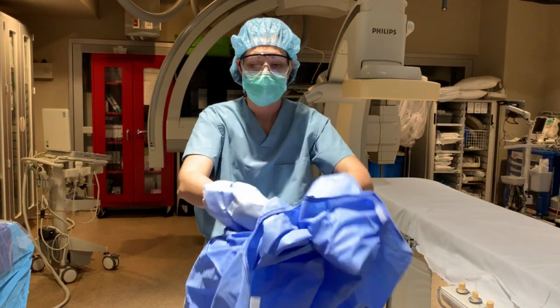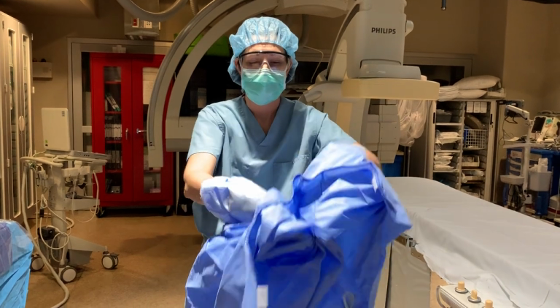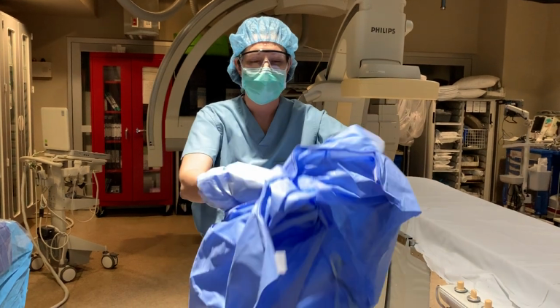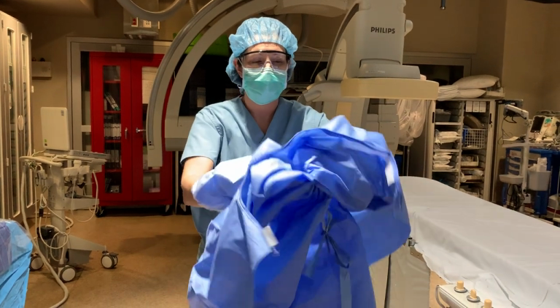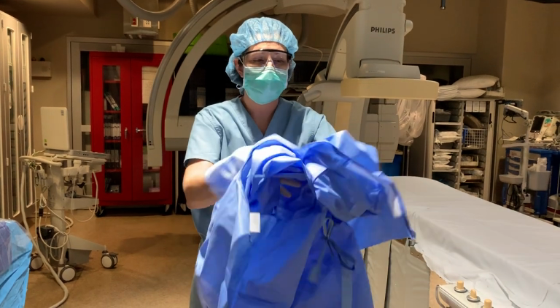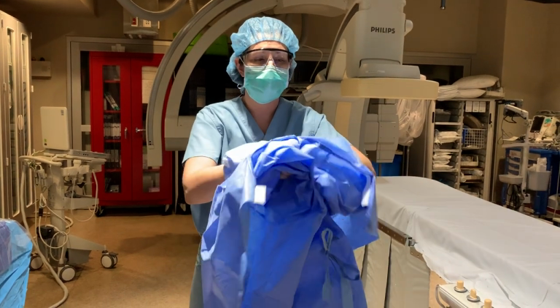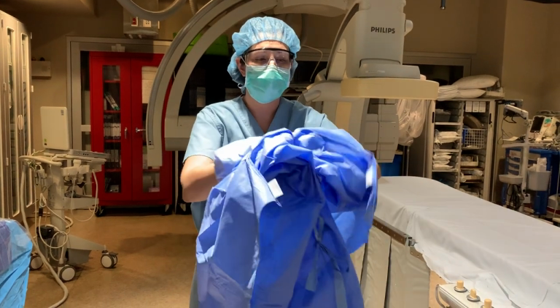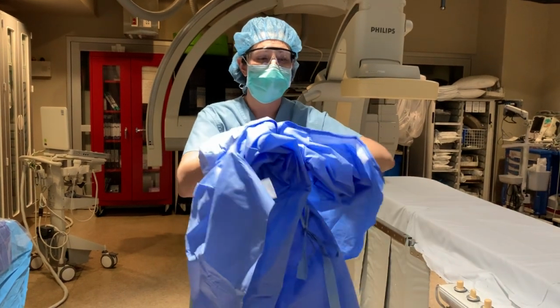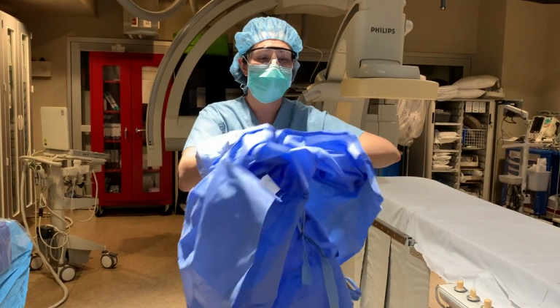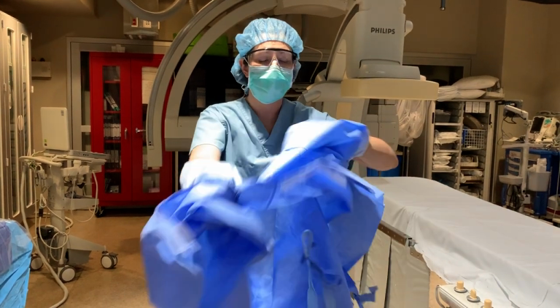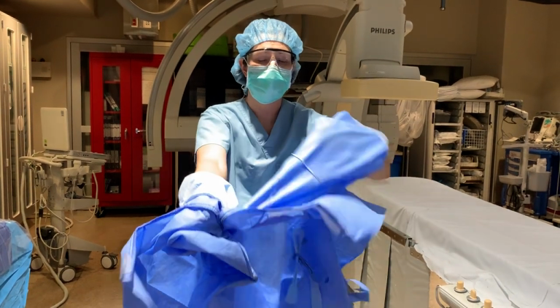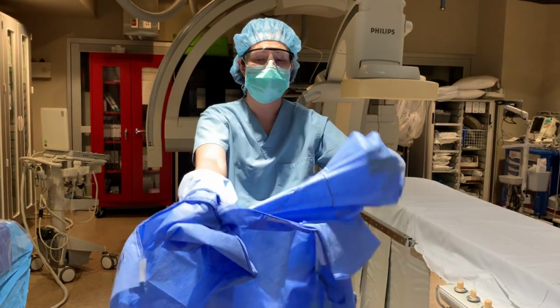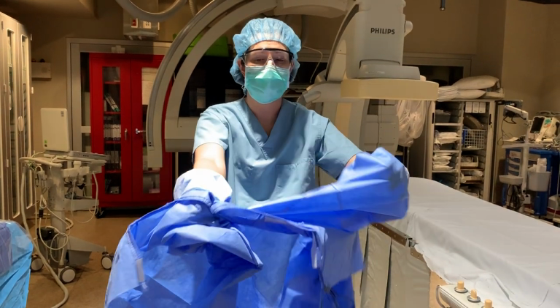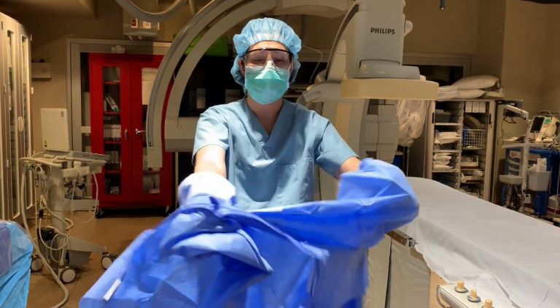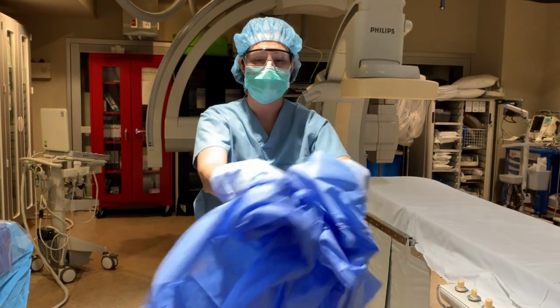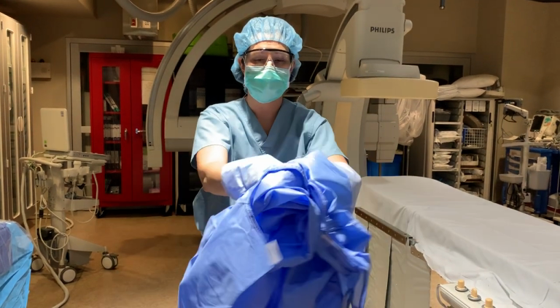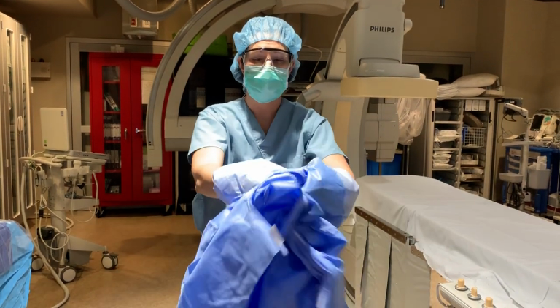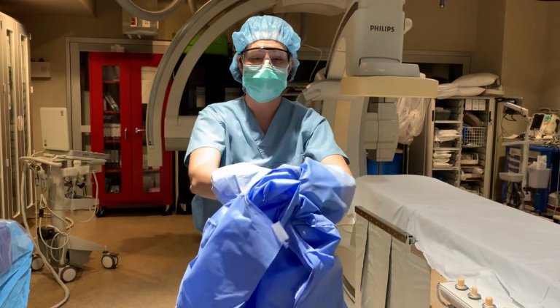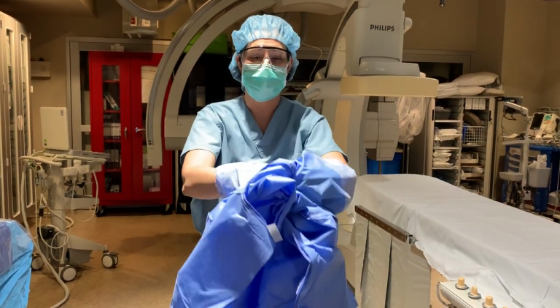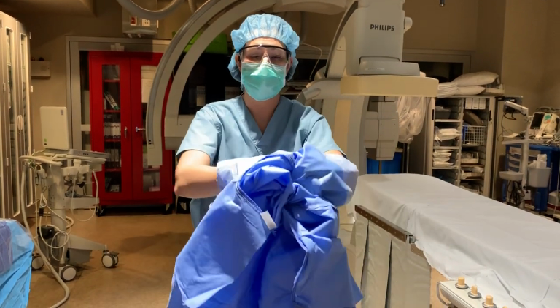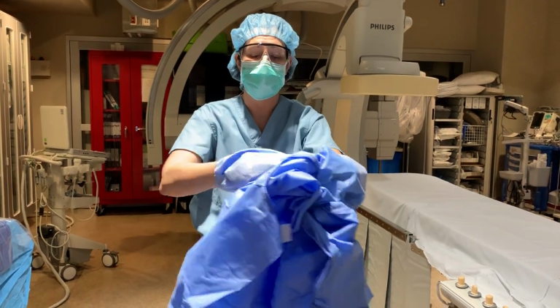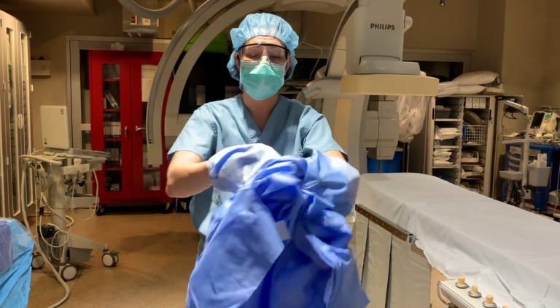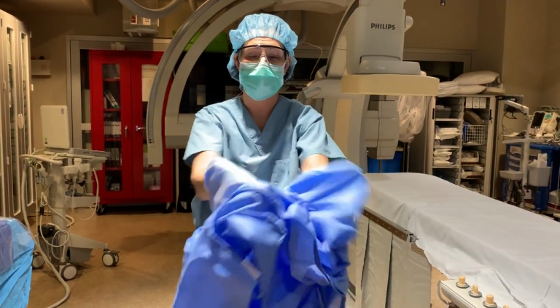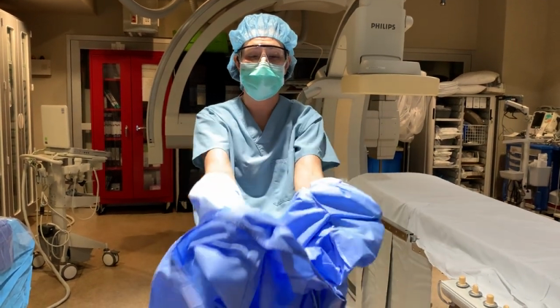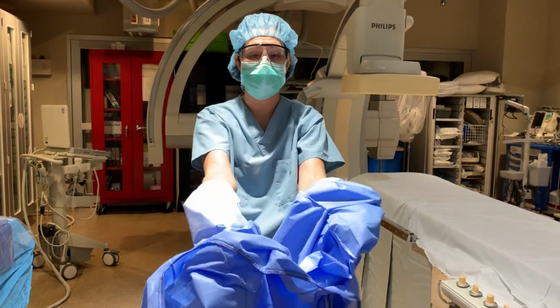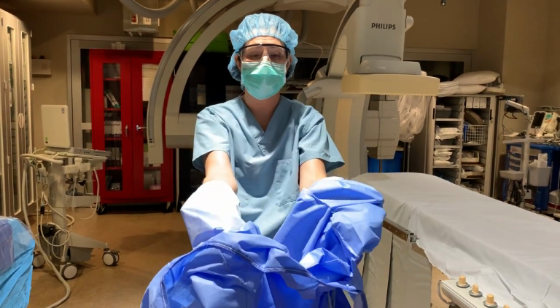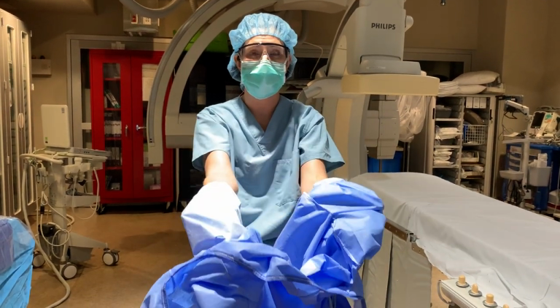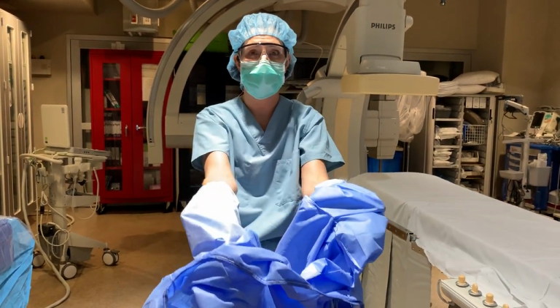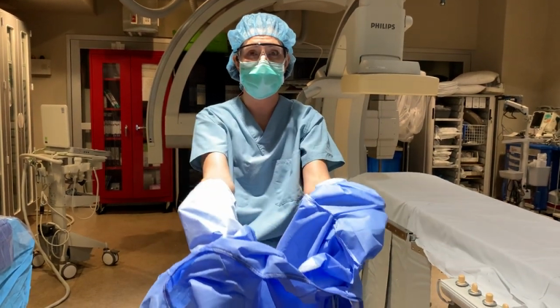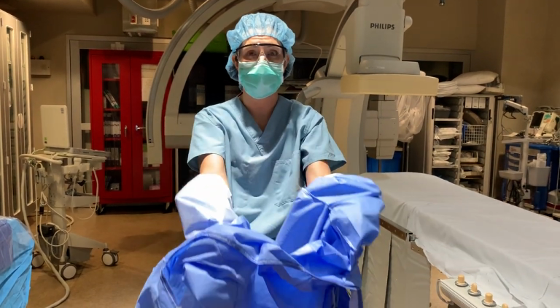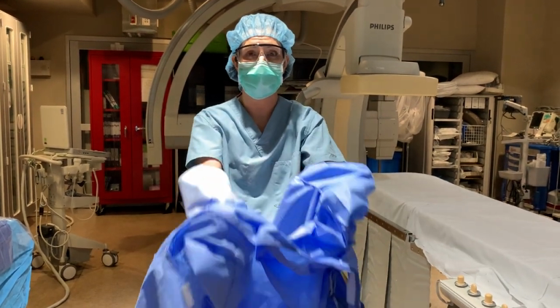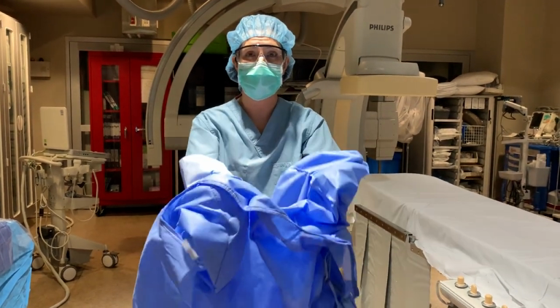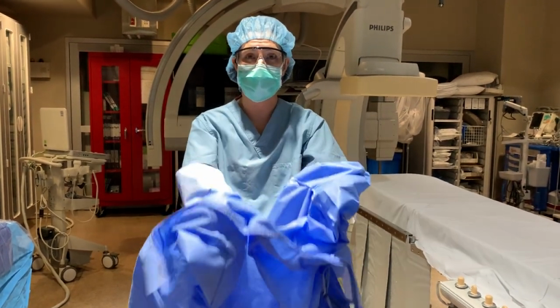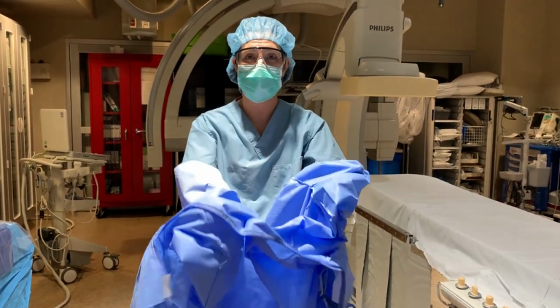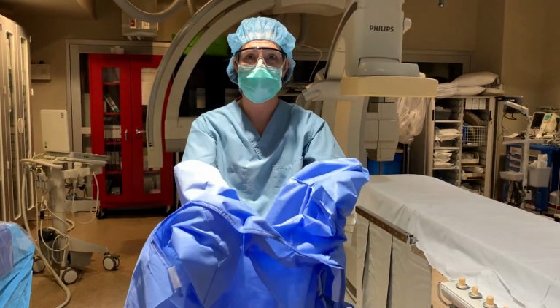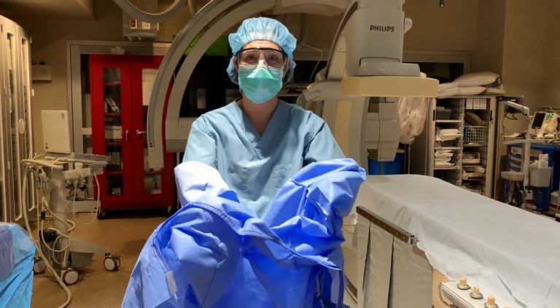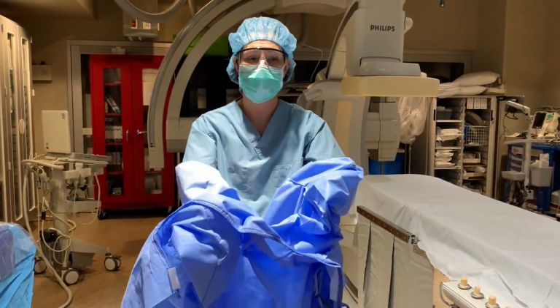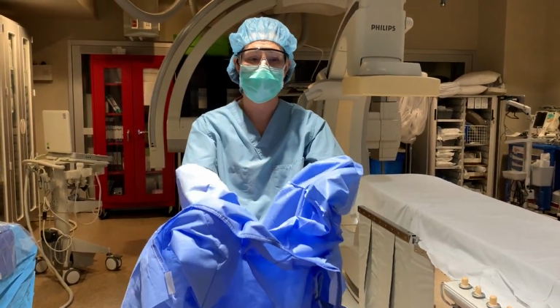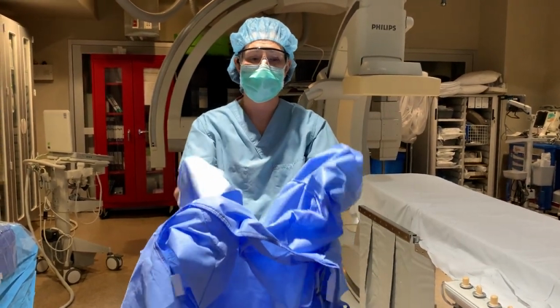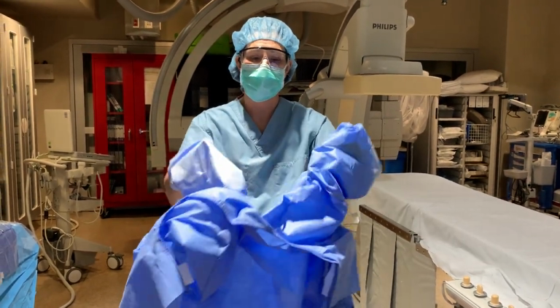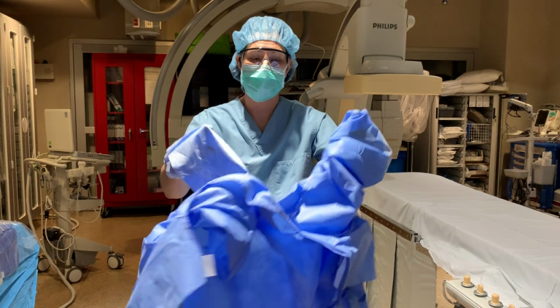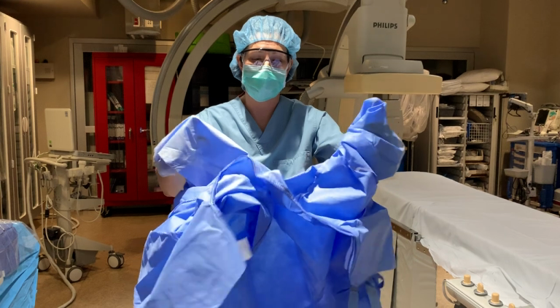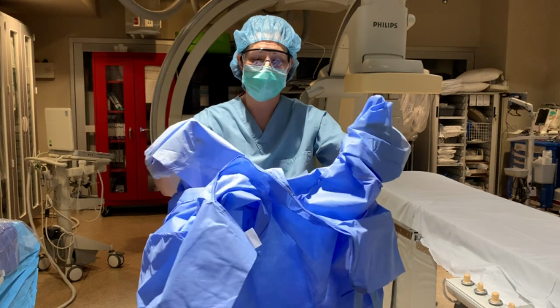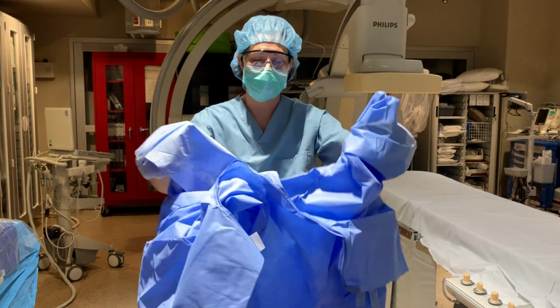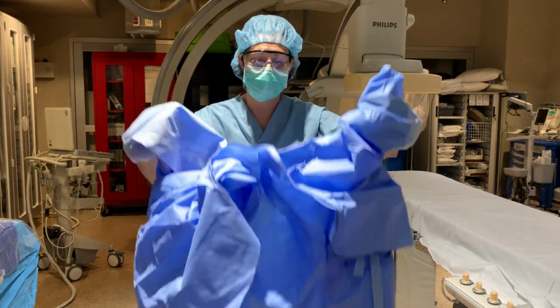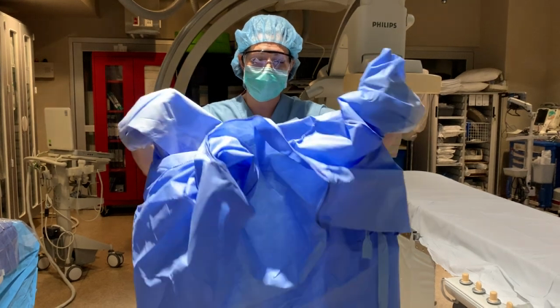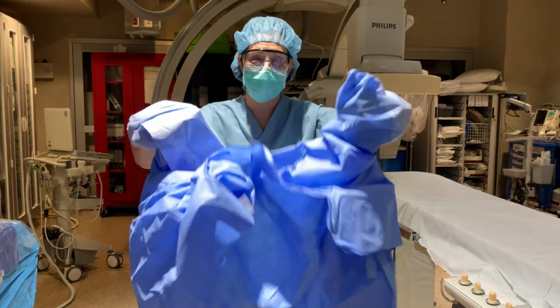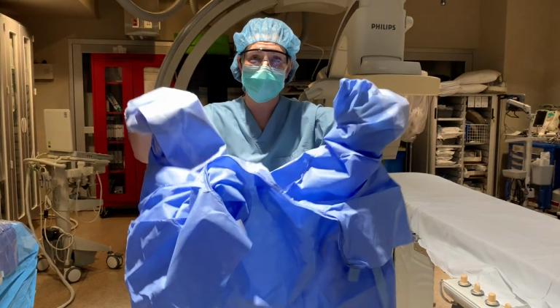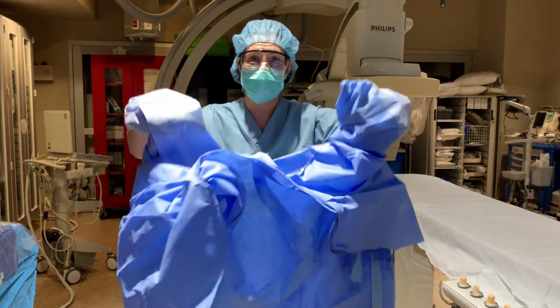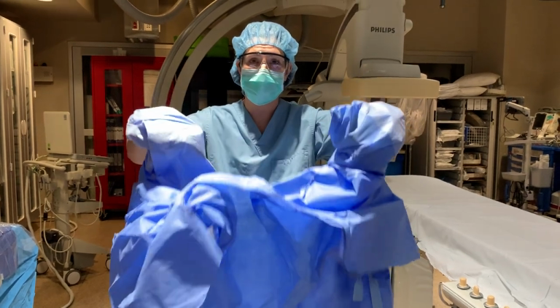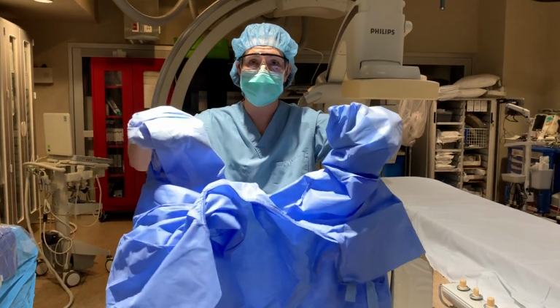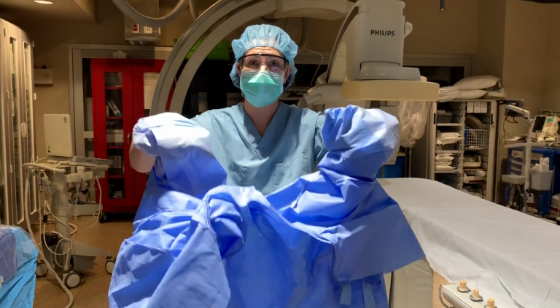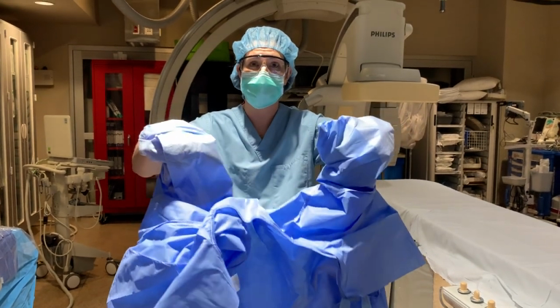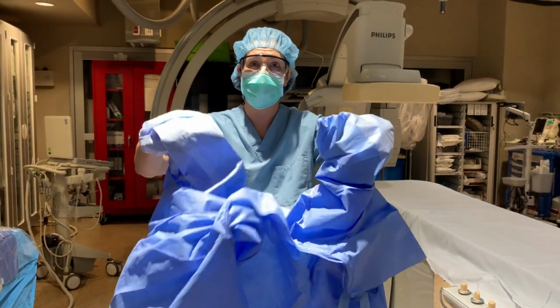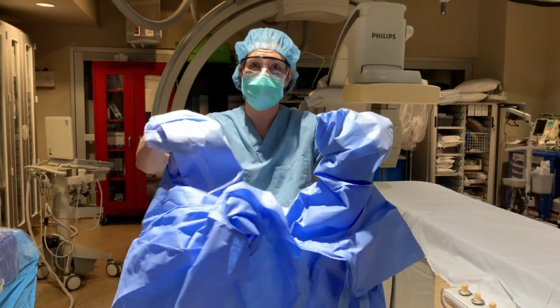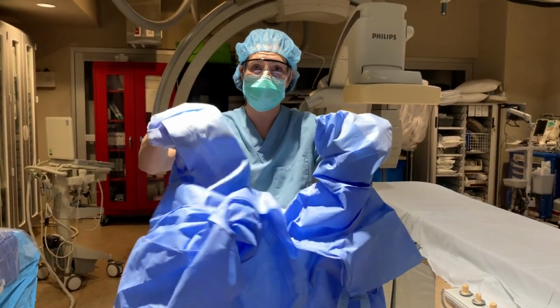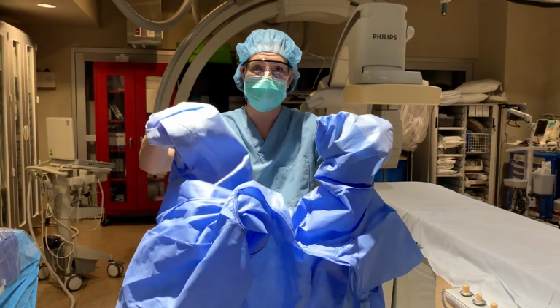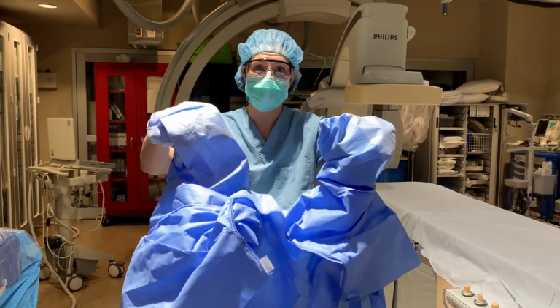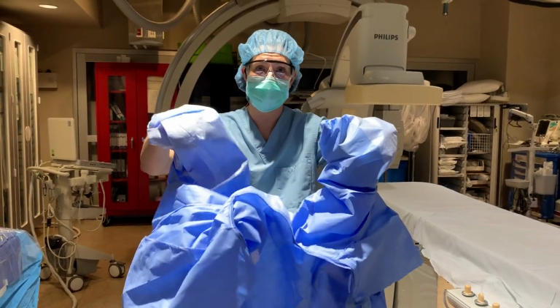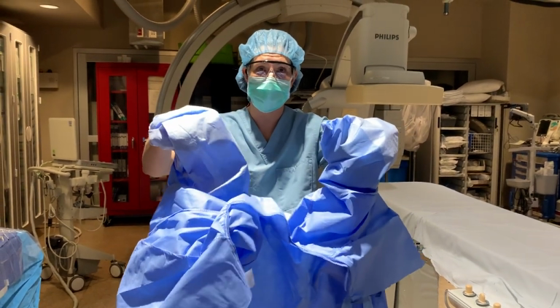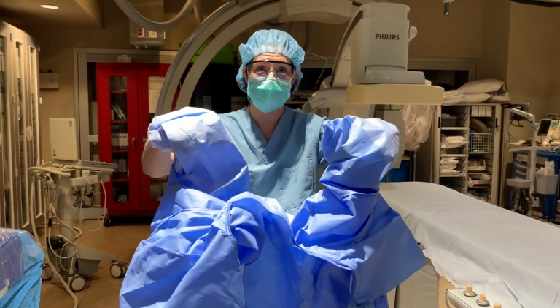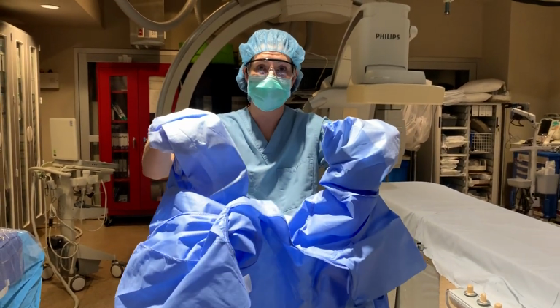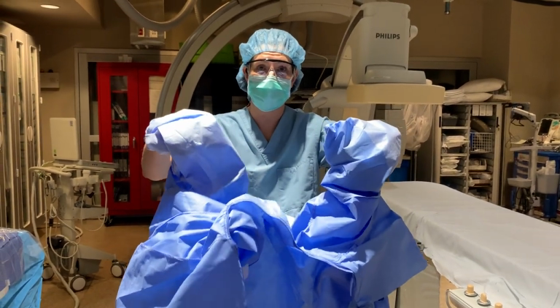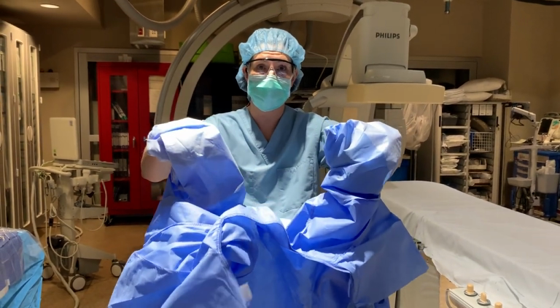Then you're going to pull the neck down and around your hands like so. You can see all of the mess is going to be contained below.